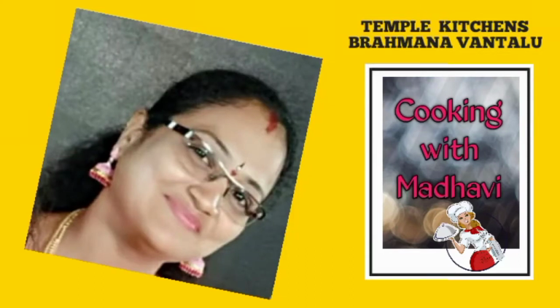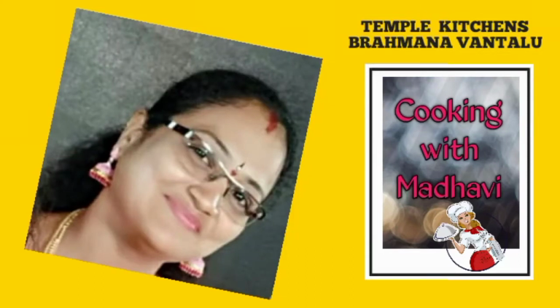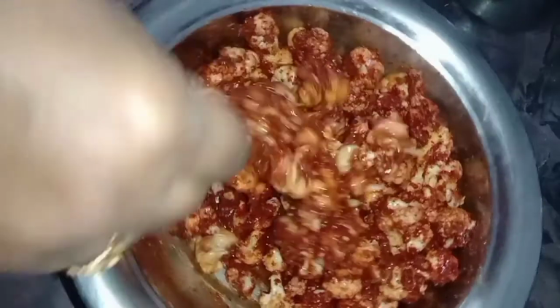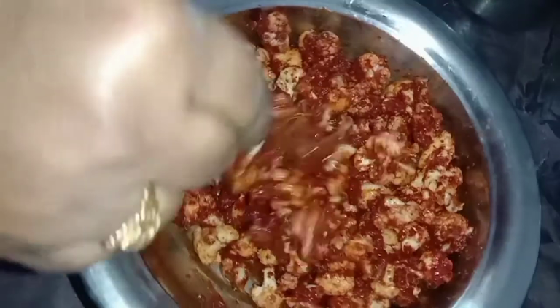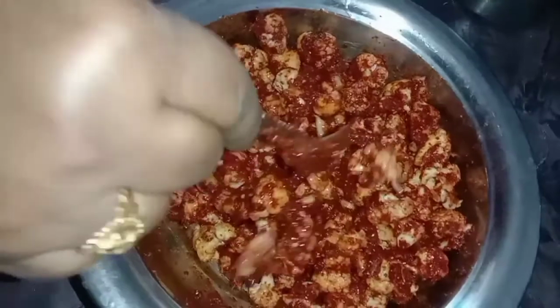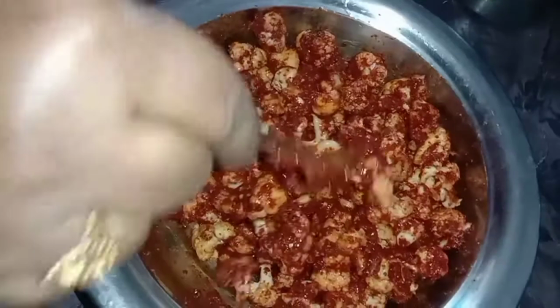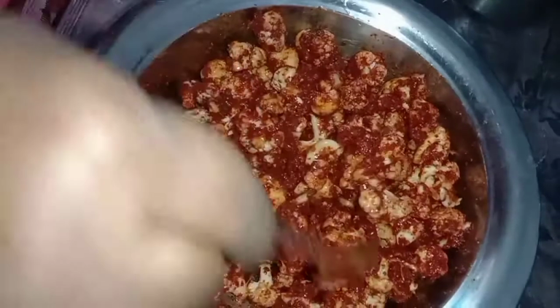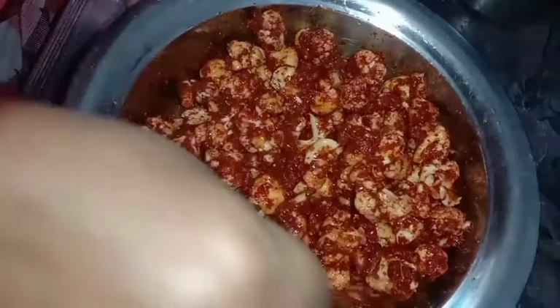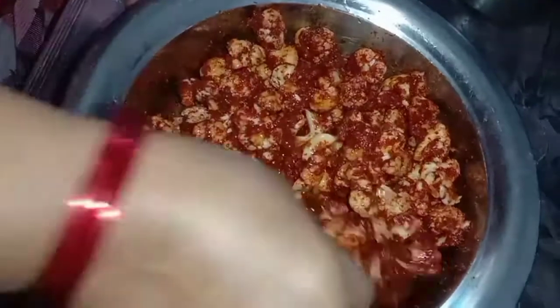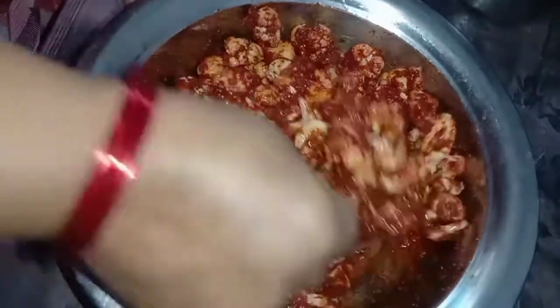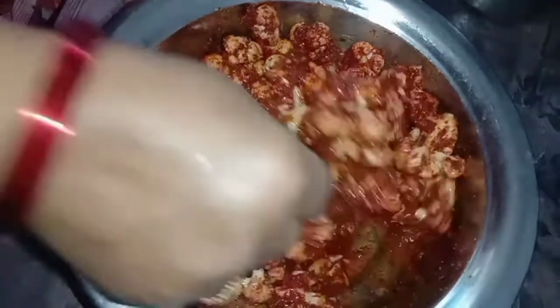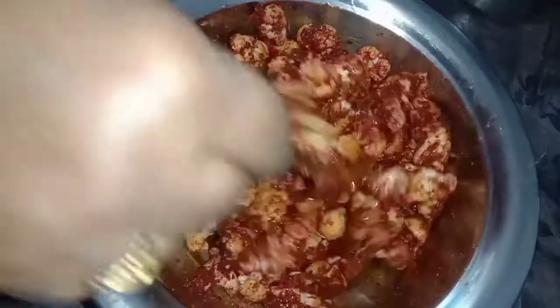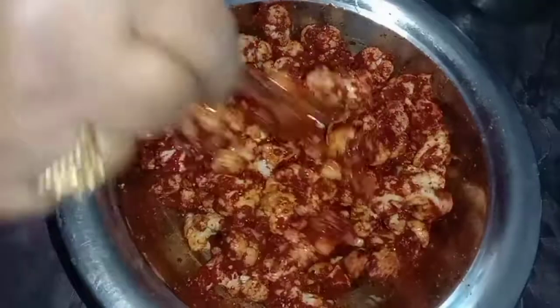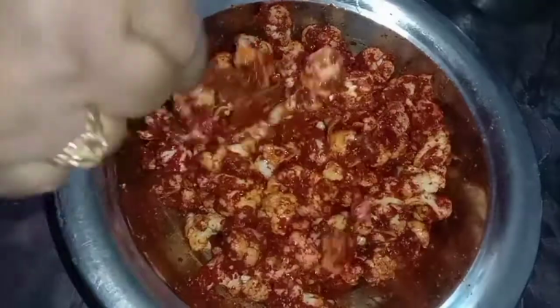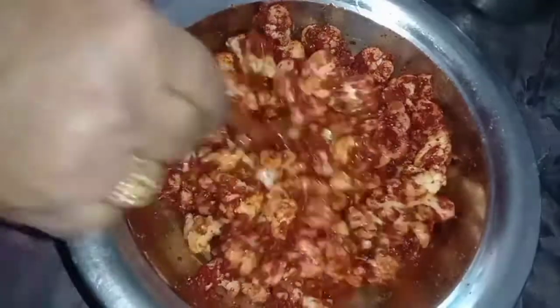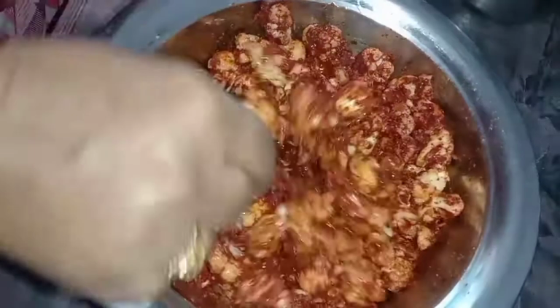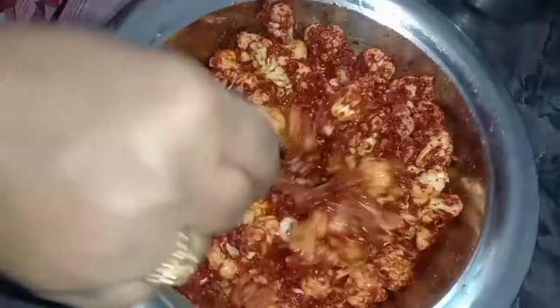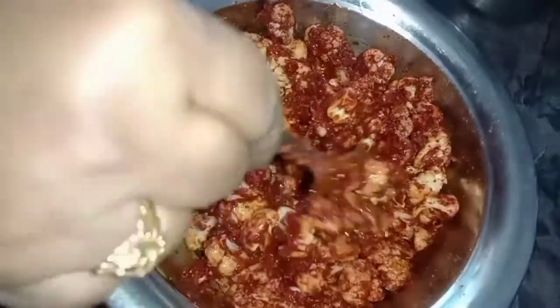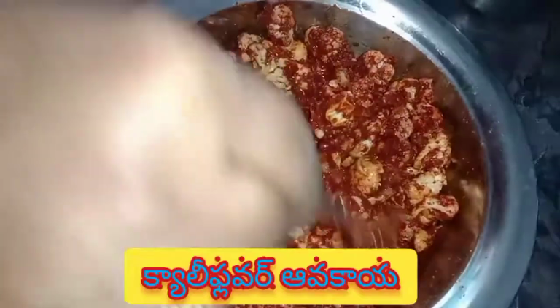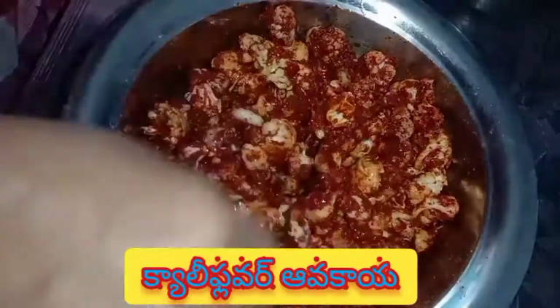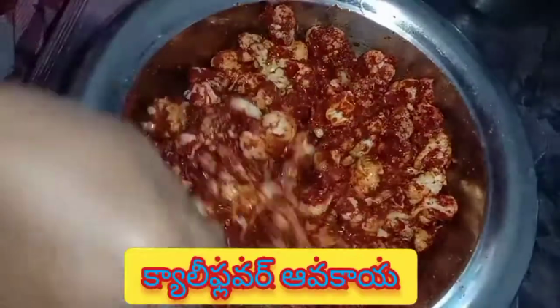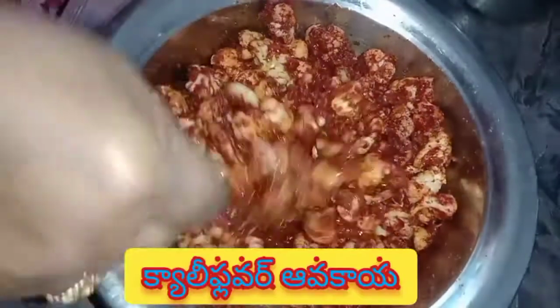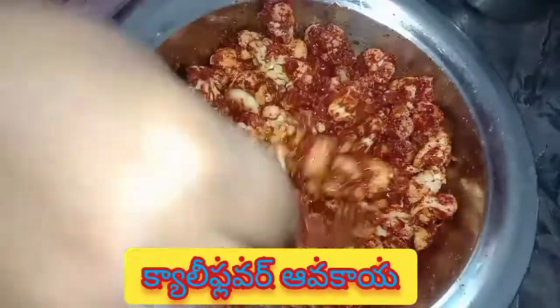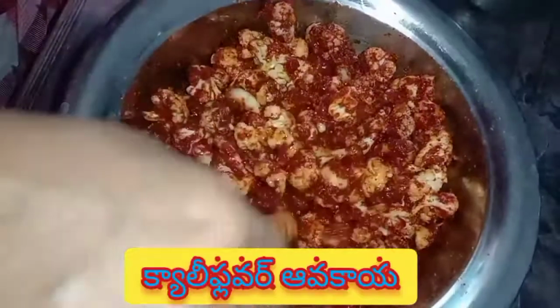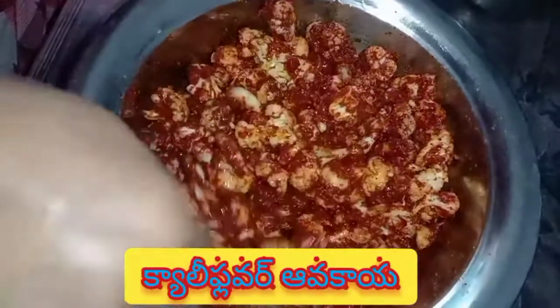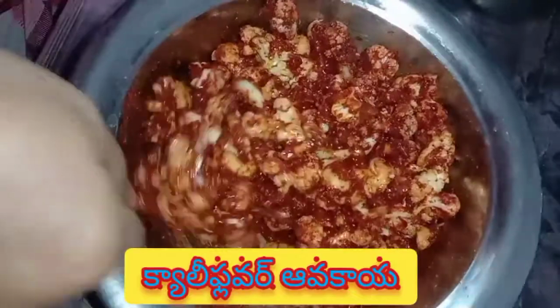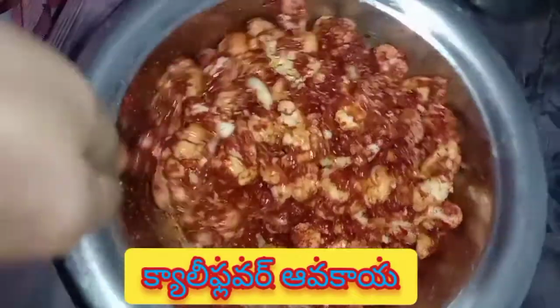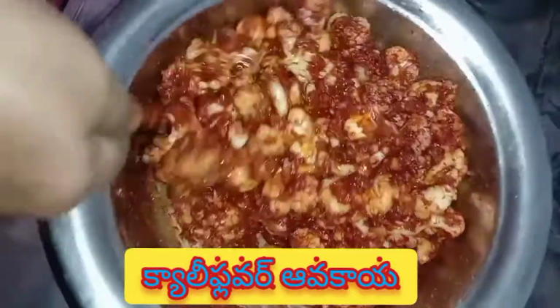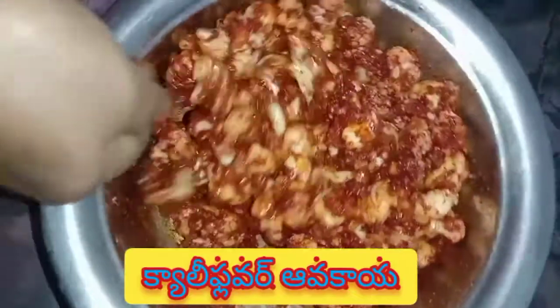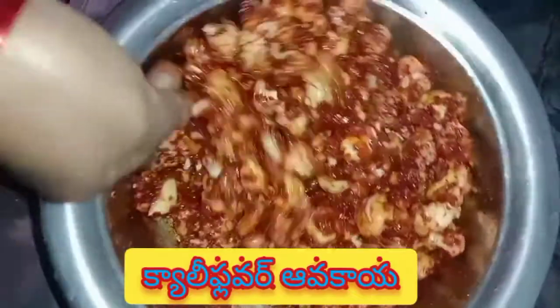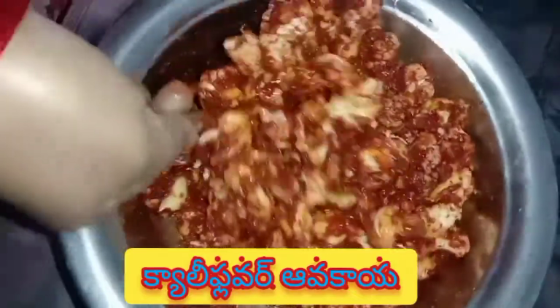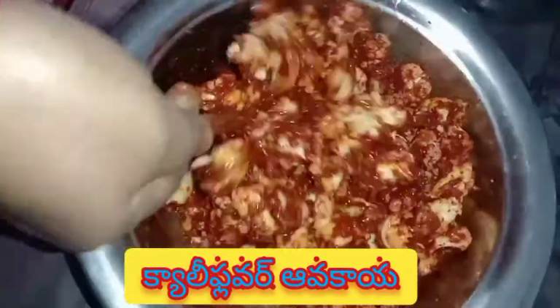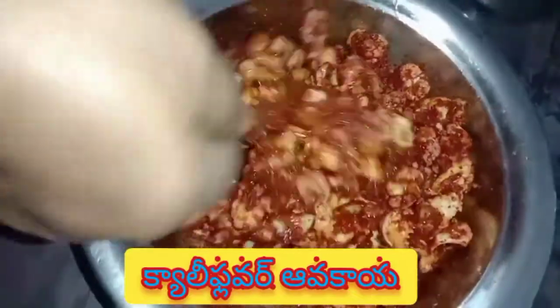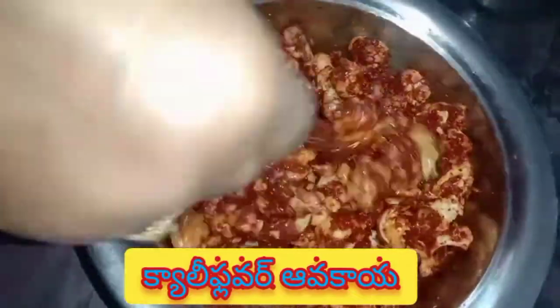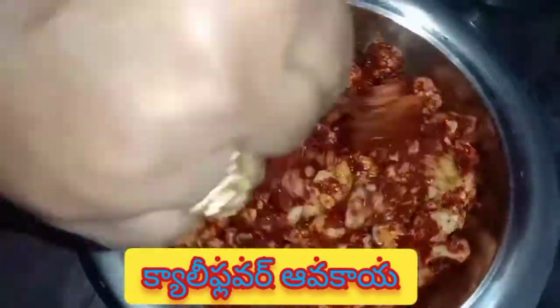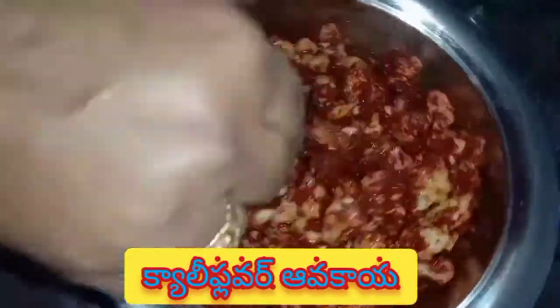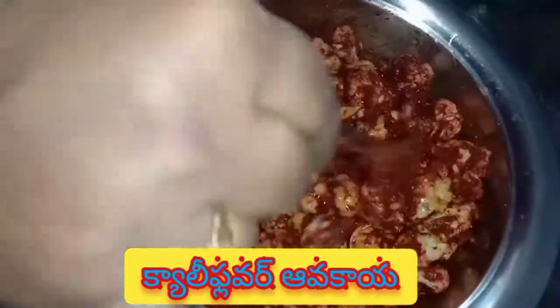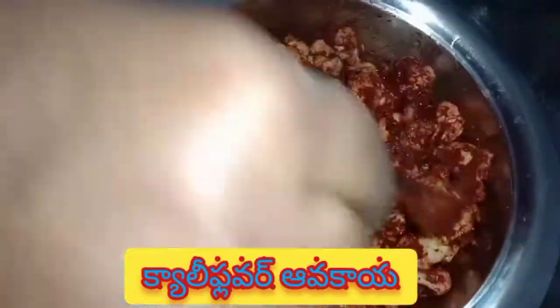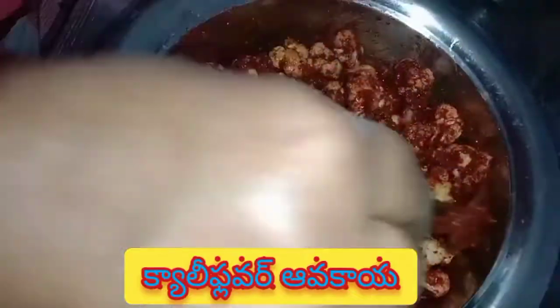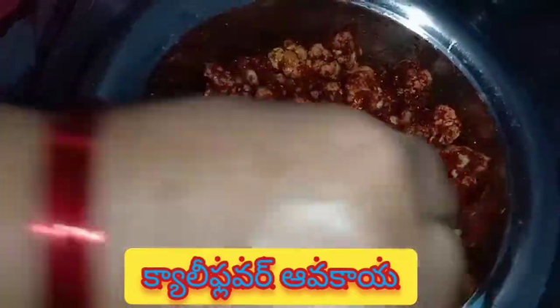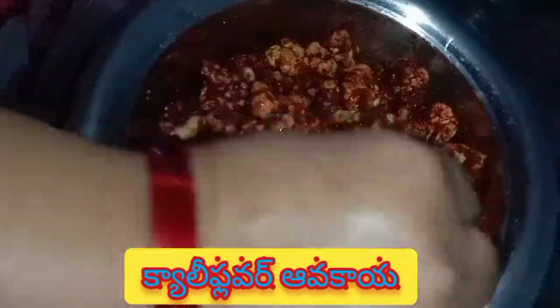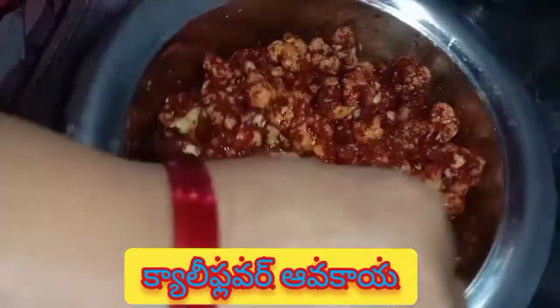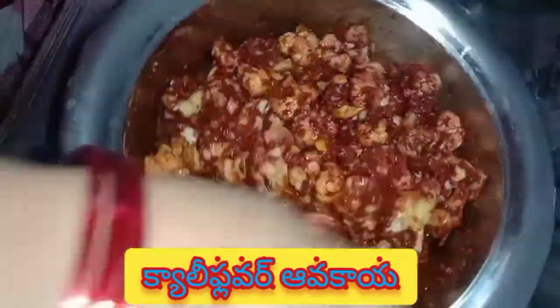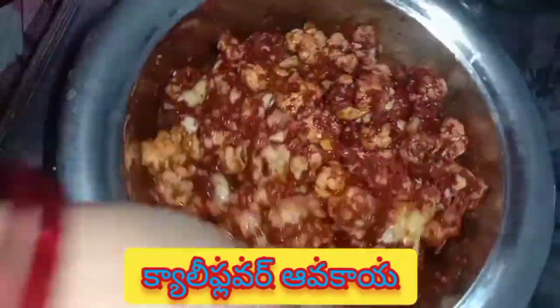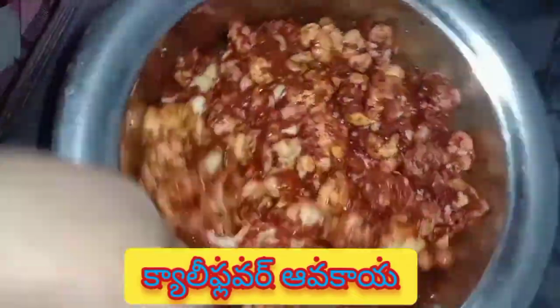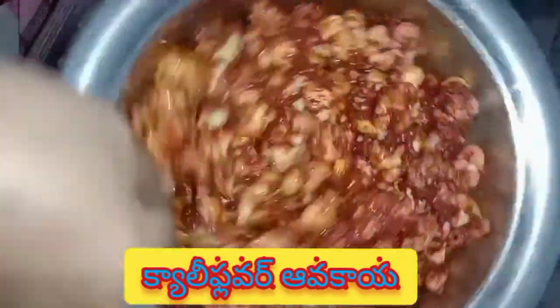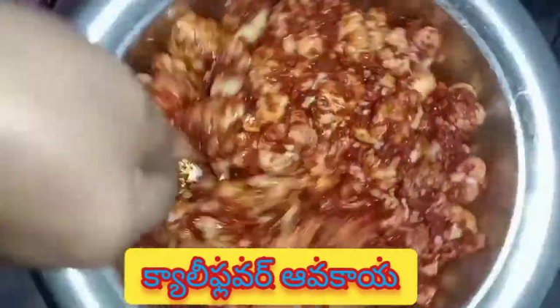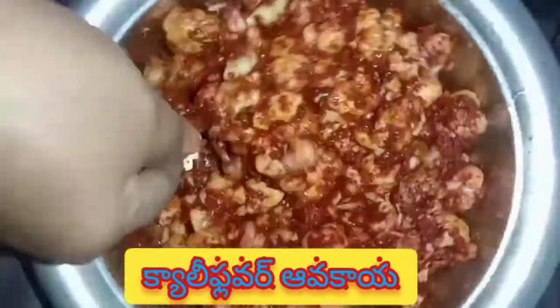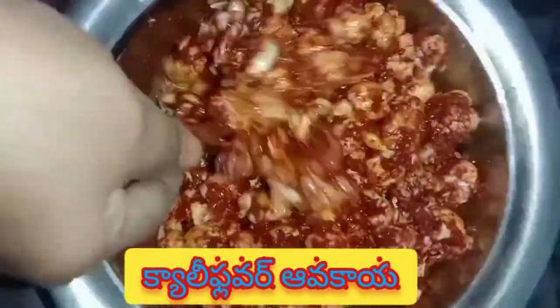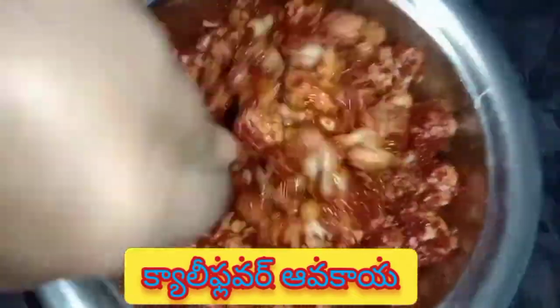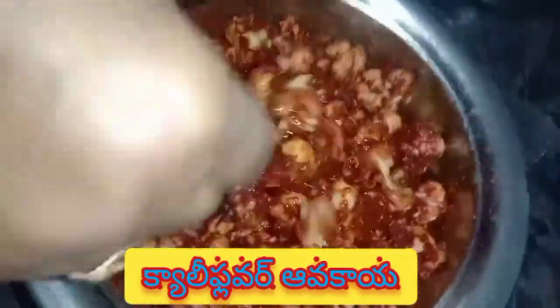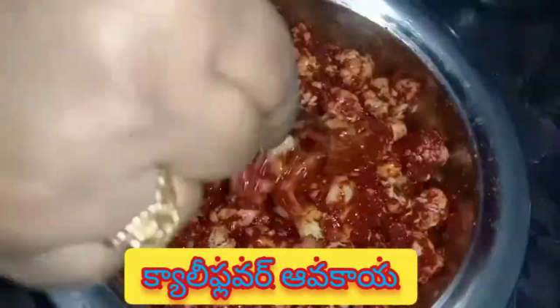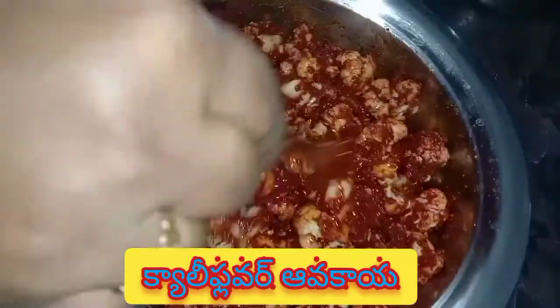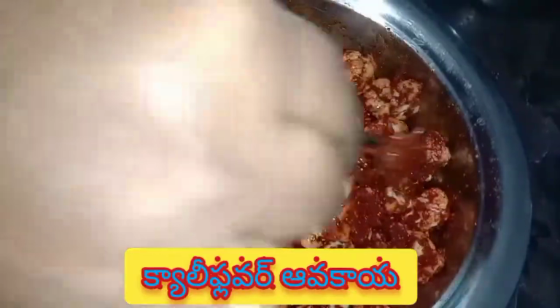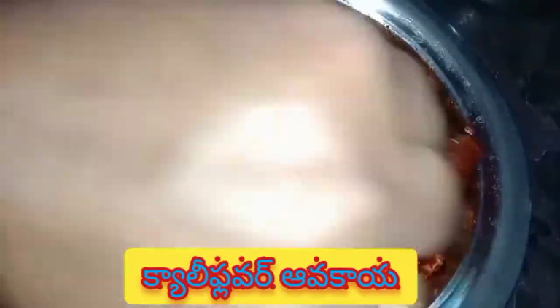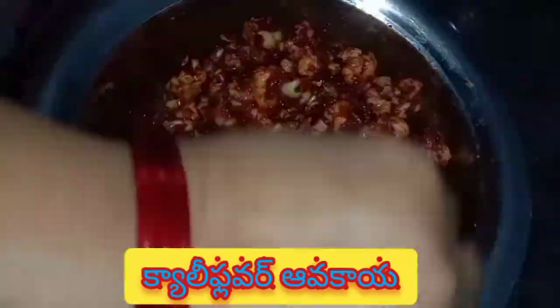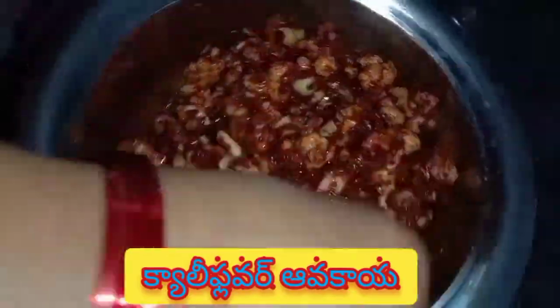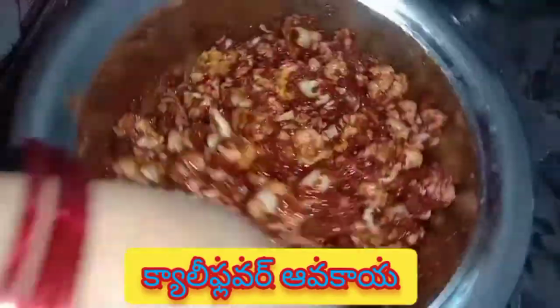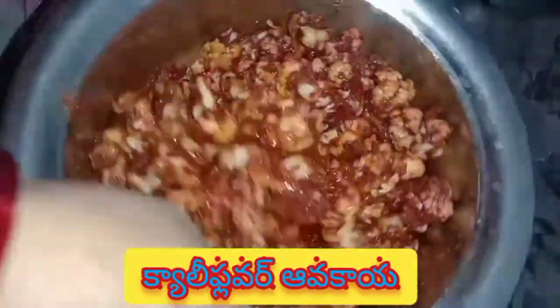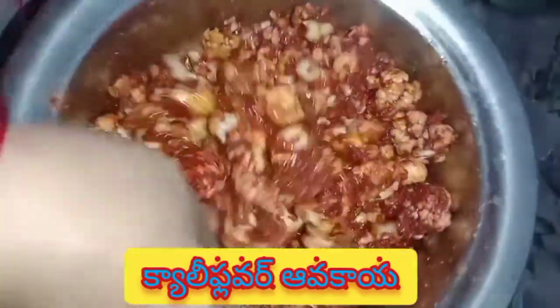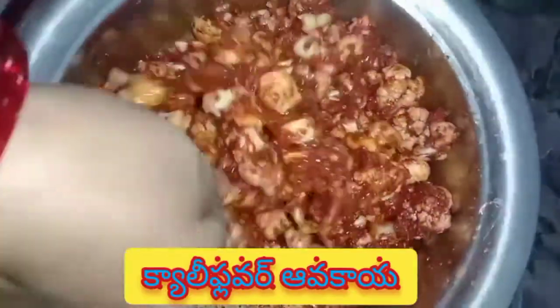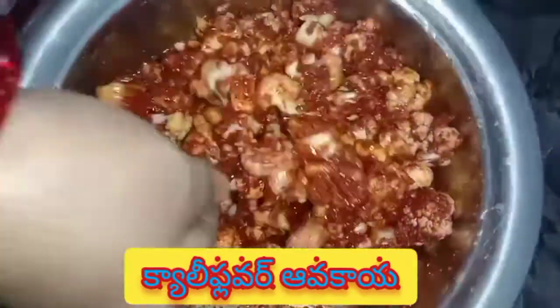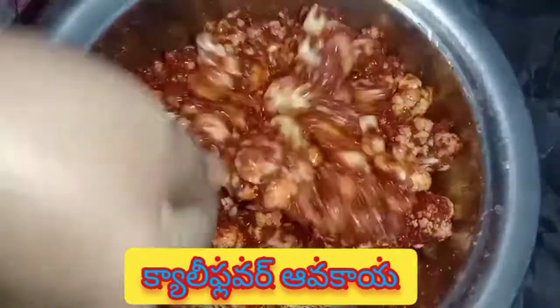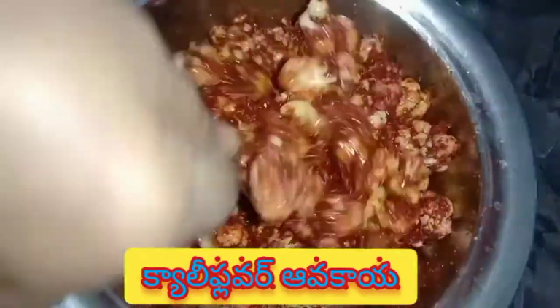This season cauliflower is very expensive. I am looking for a couple of cauliflowers. I will be using cauliflower very much this time.